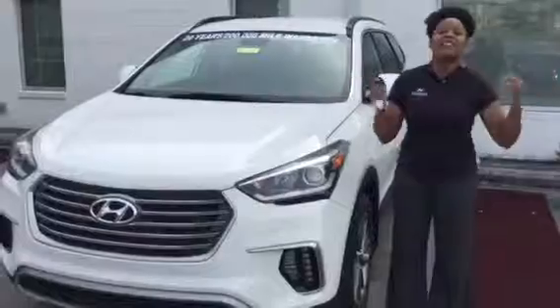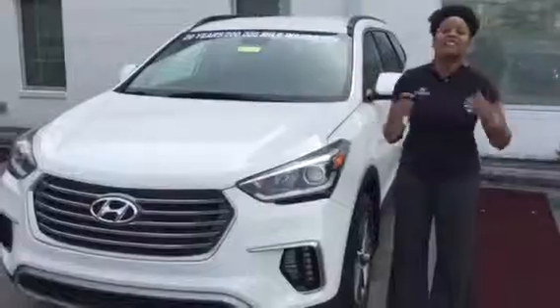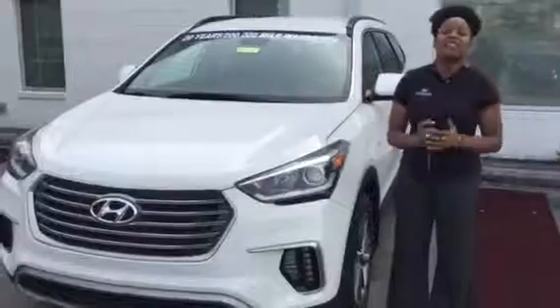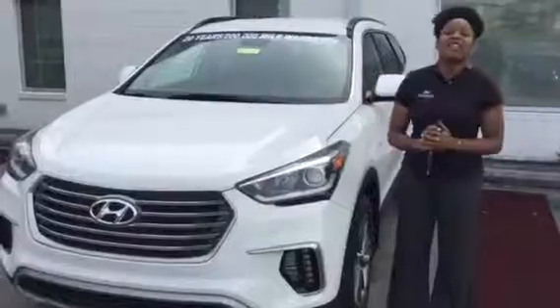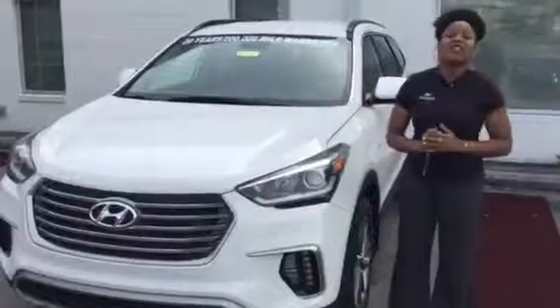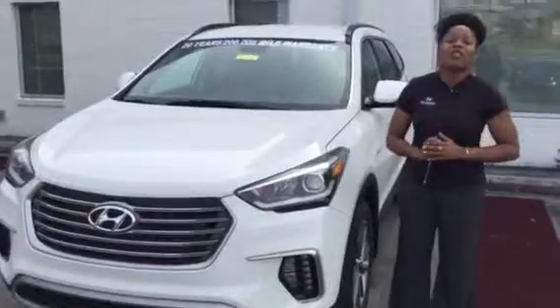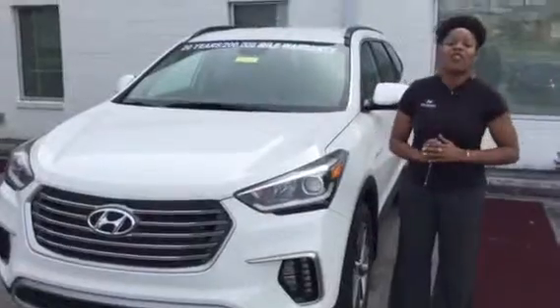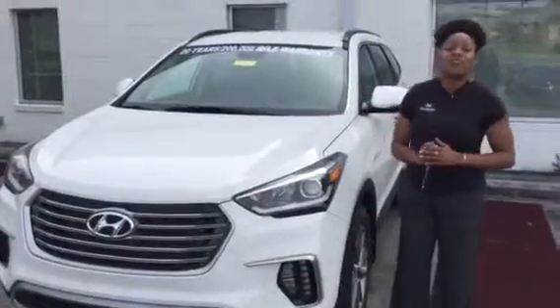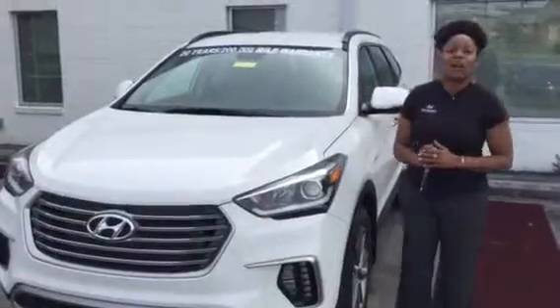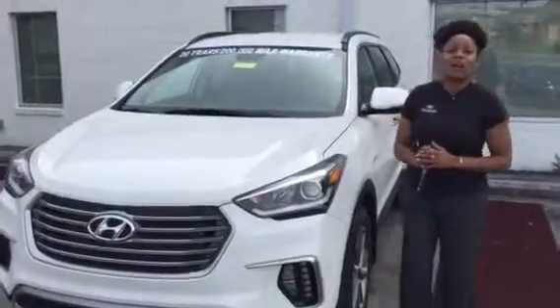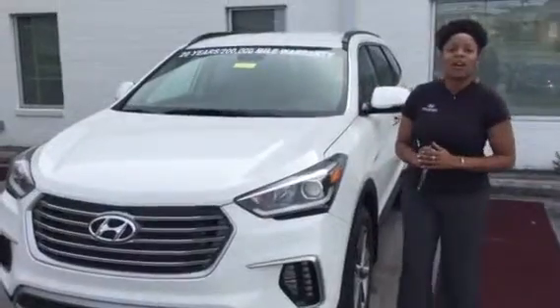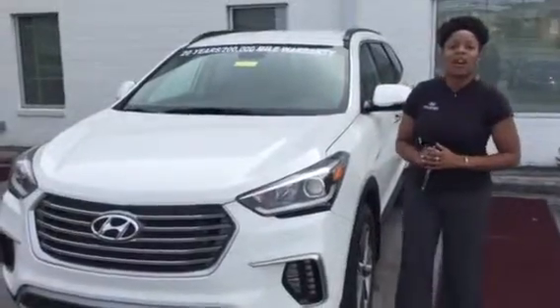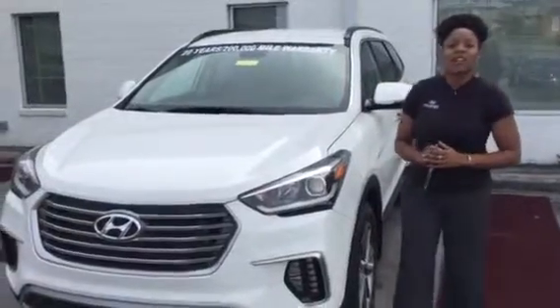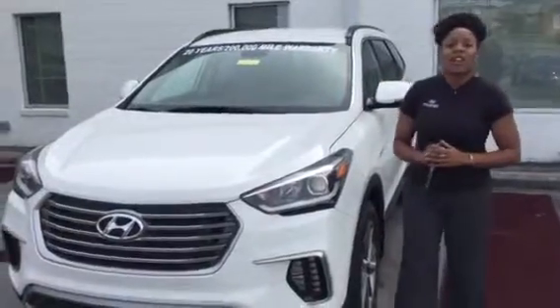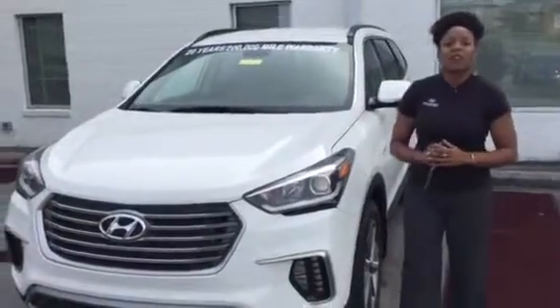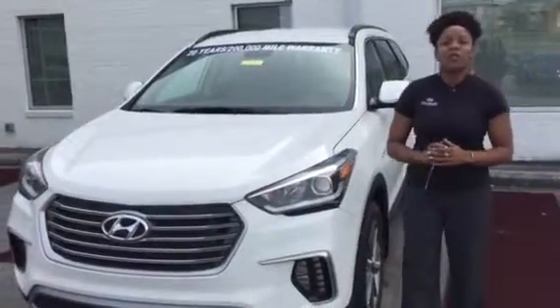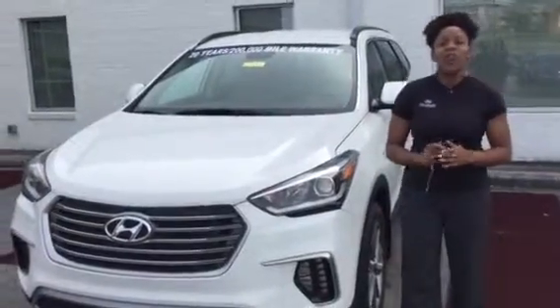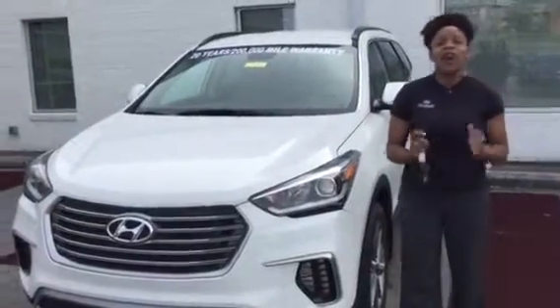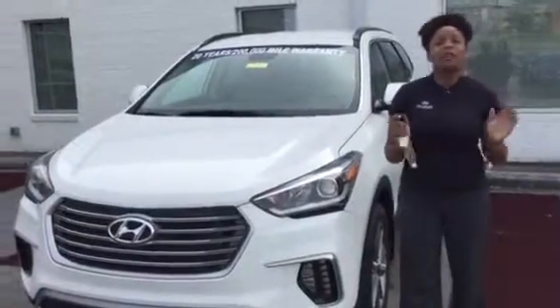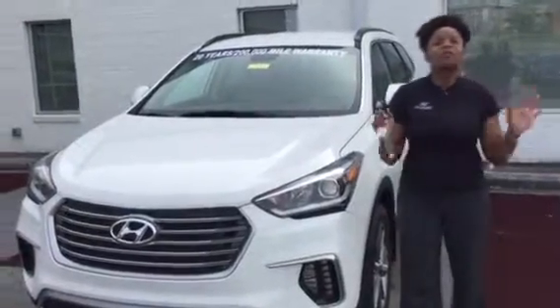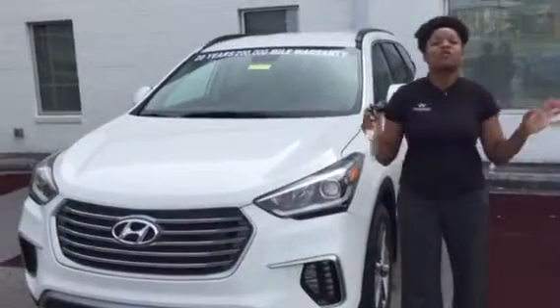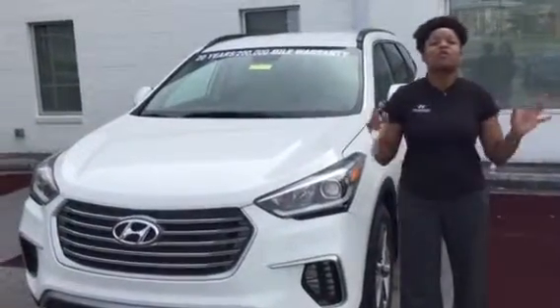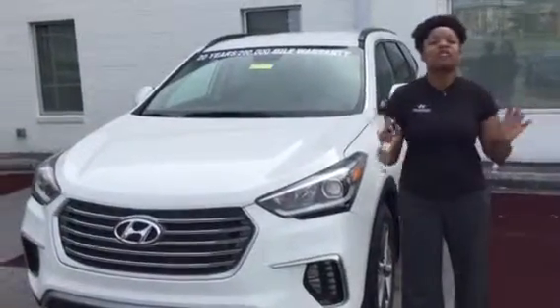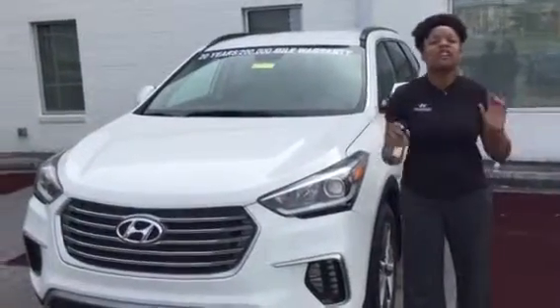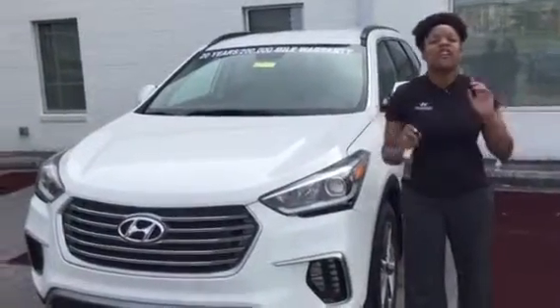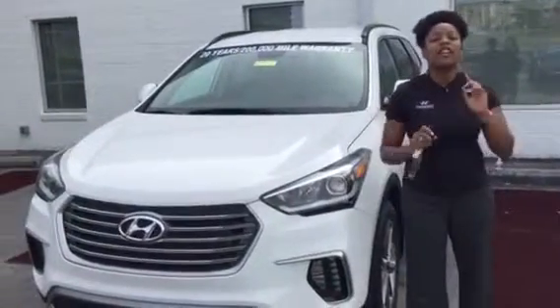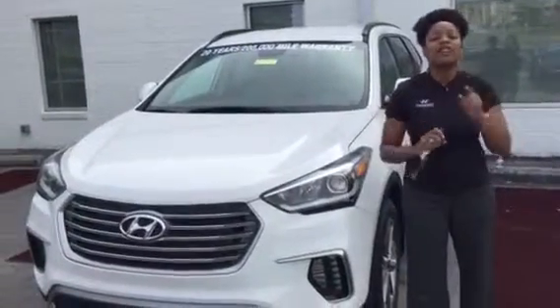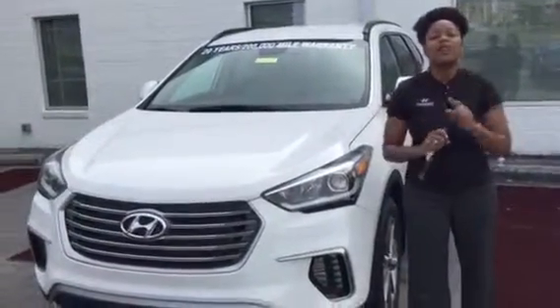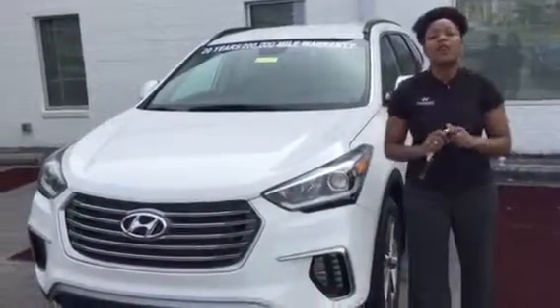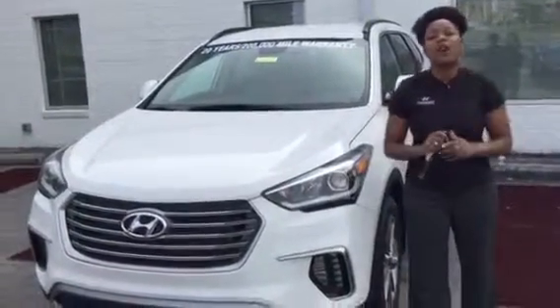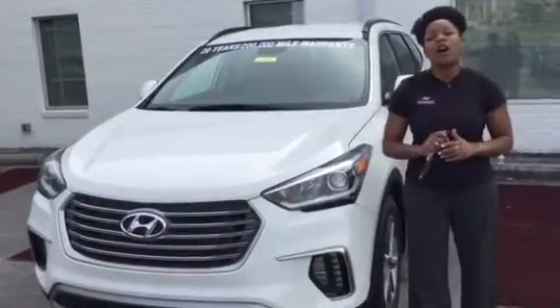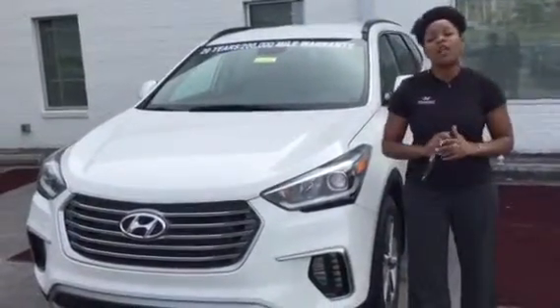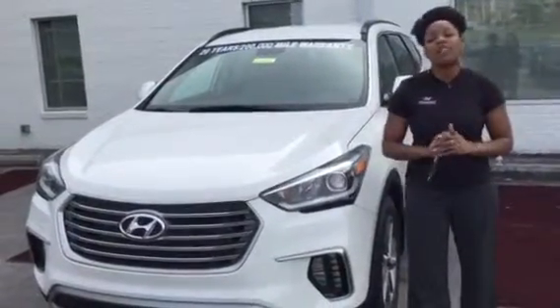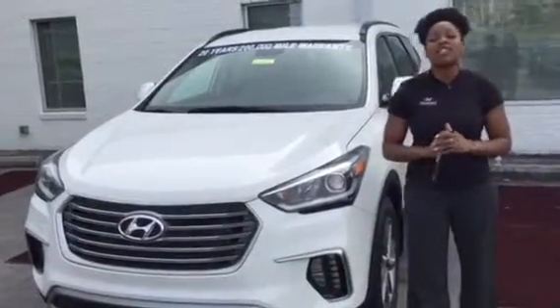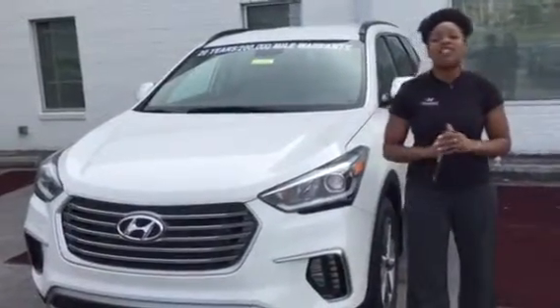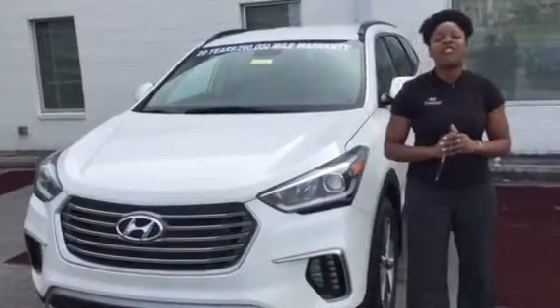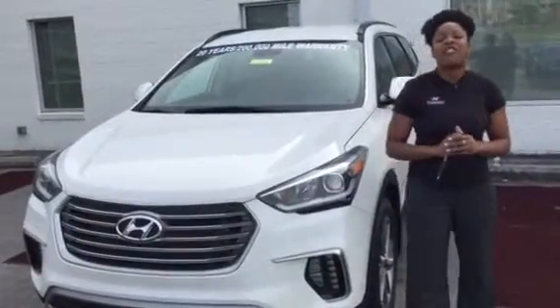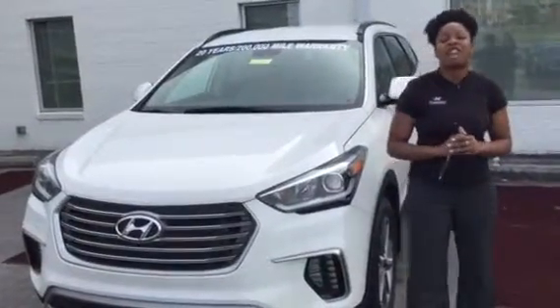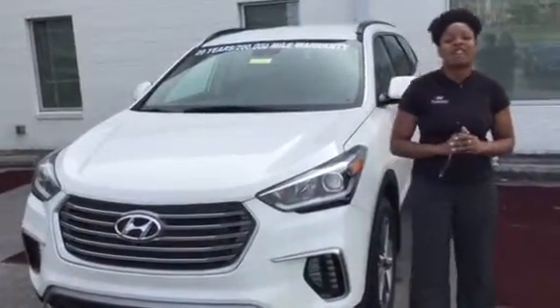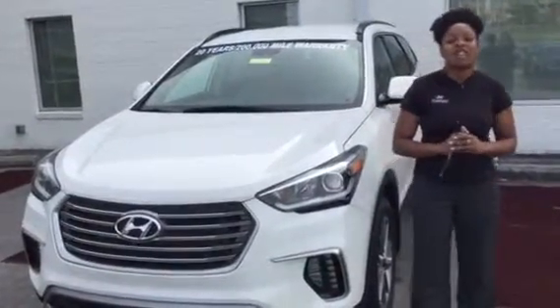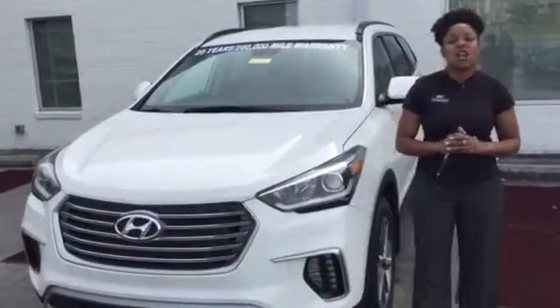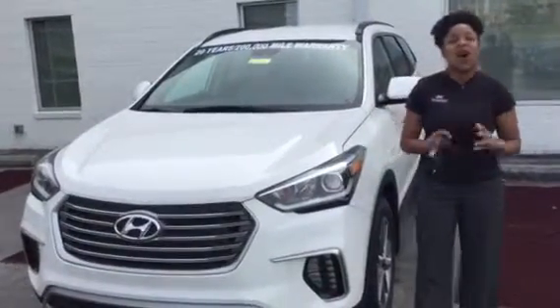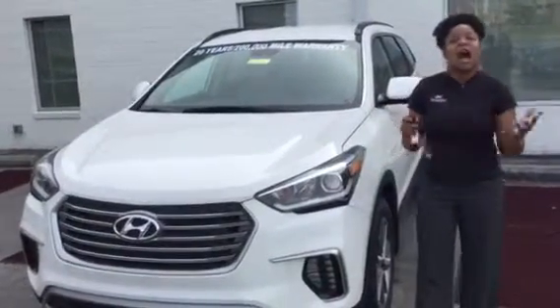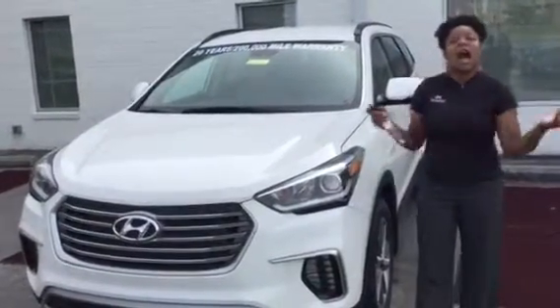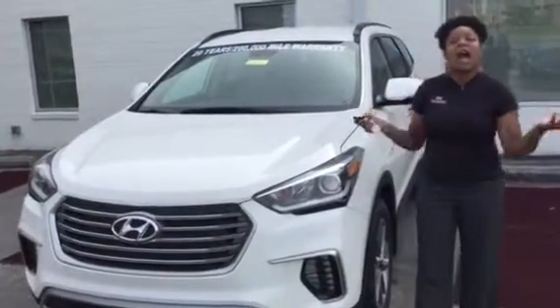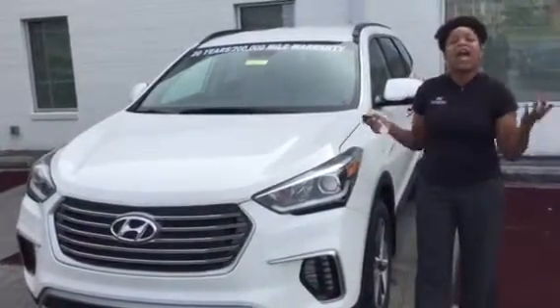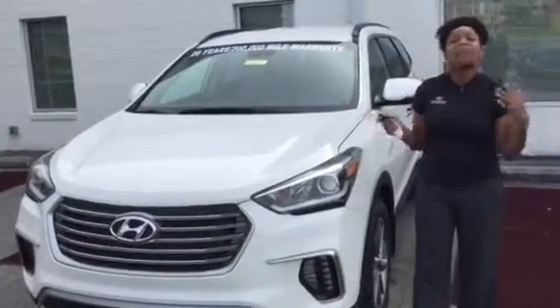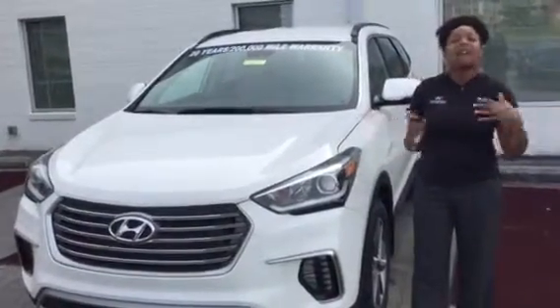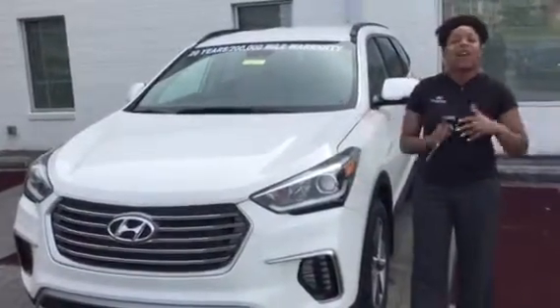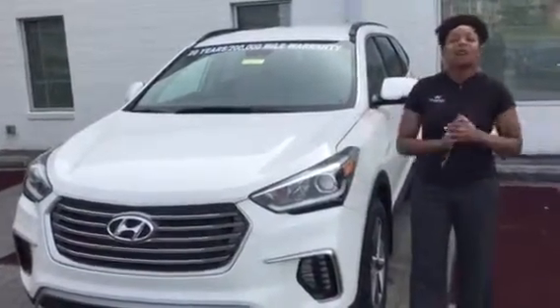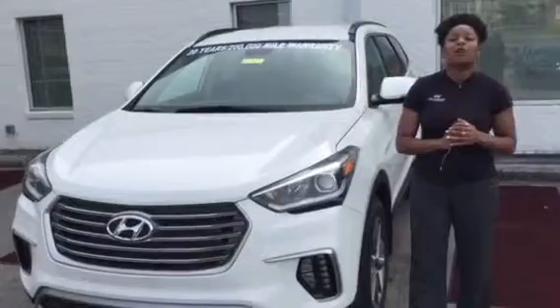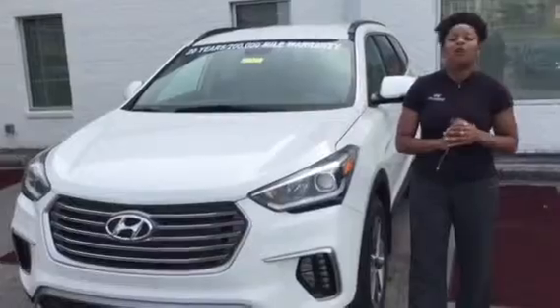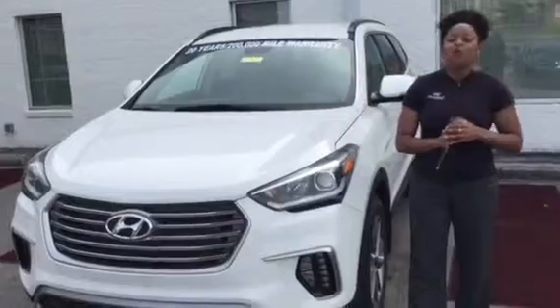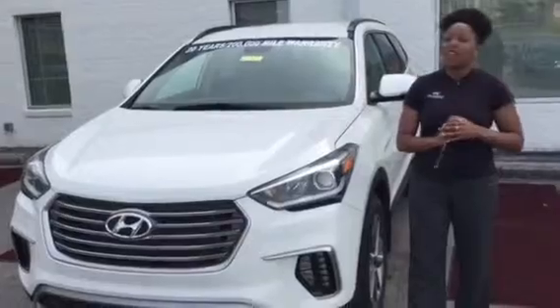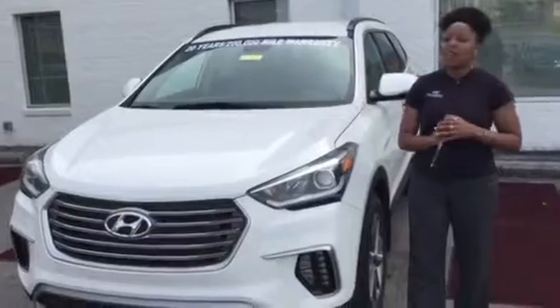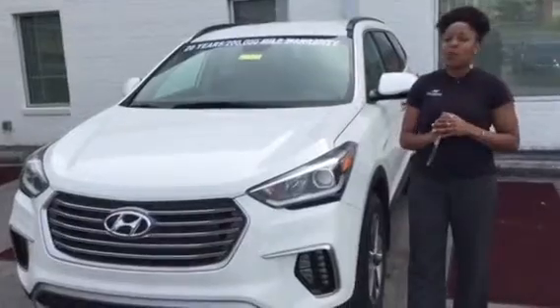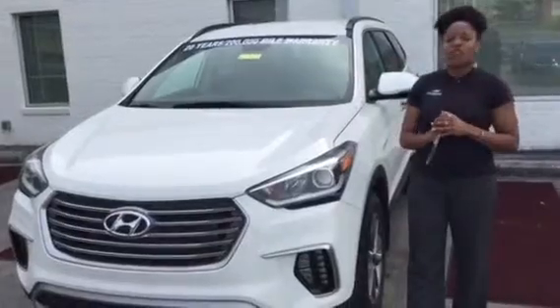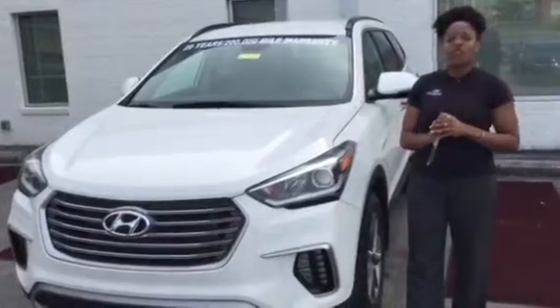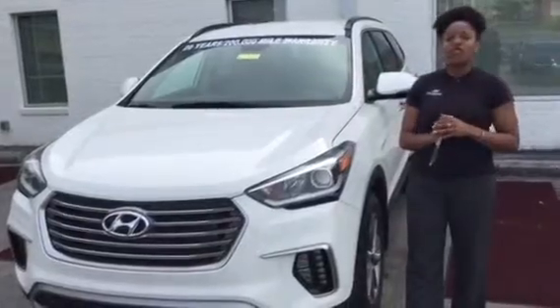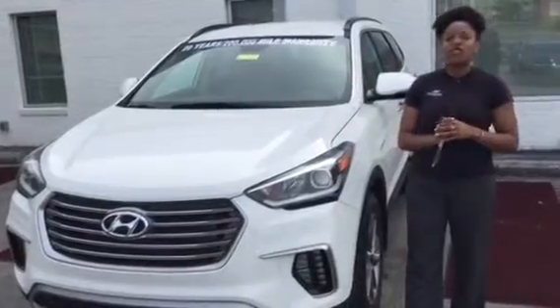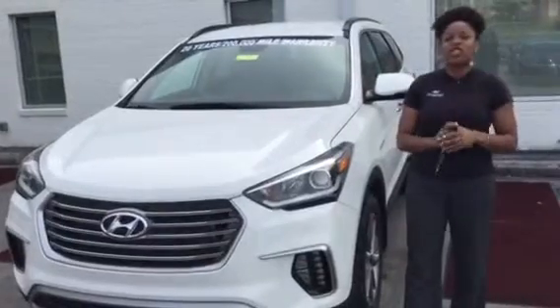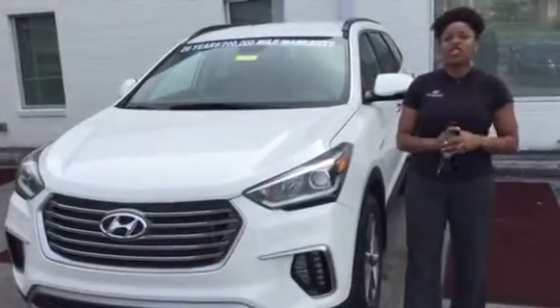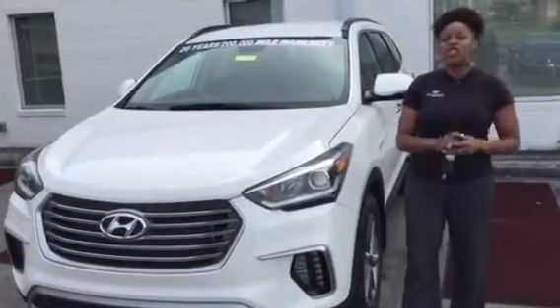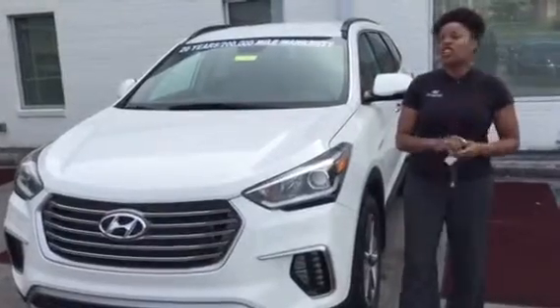Hi, it's Christina here at Tameron Hyundai and Hoover. I am super excited — you inquired about the Santa Fe XL, and I happen to have one right here. I'd love to show you.